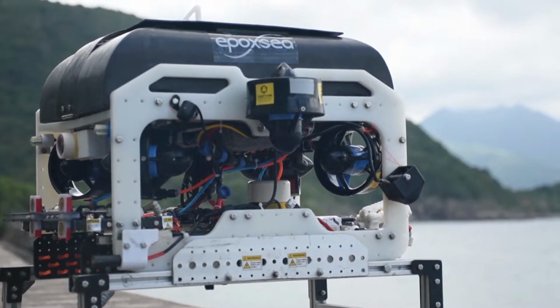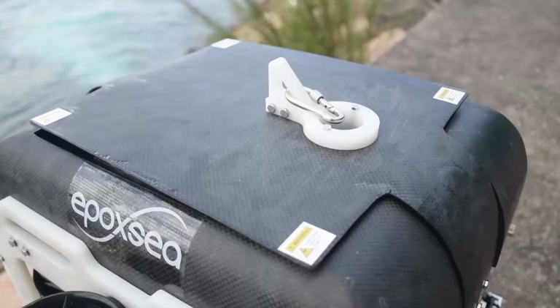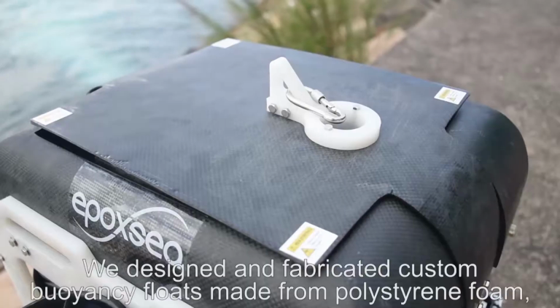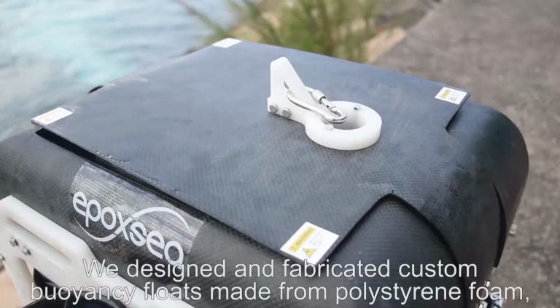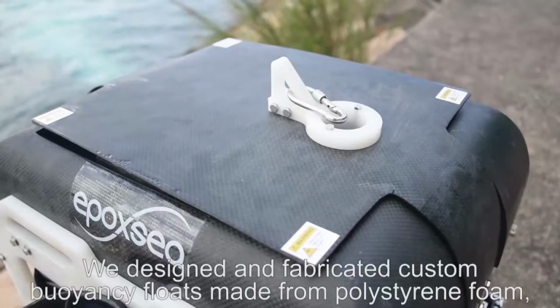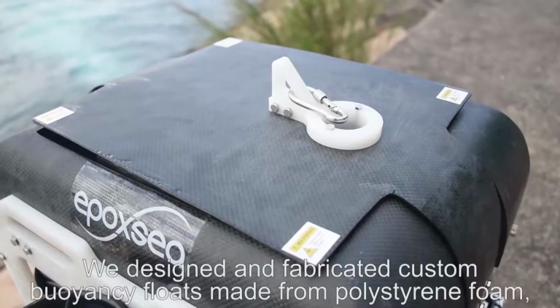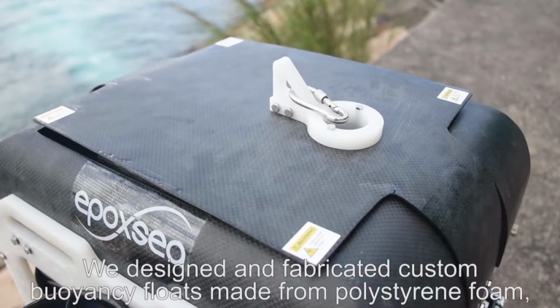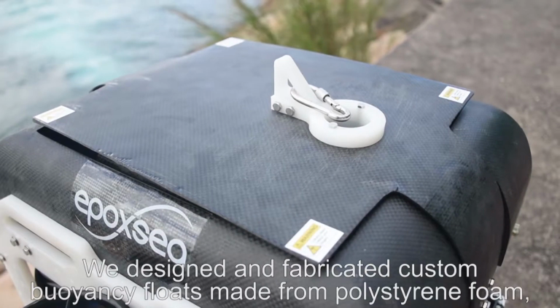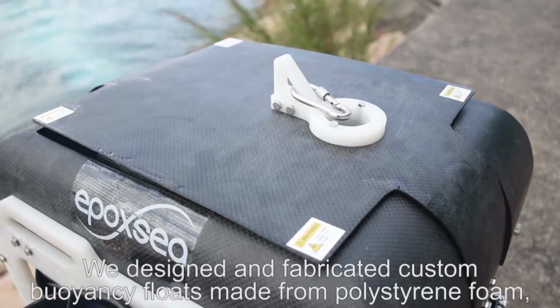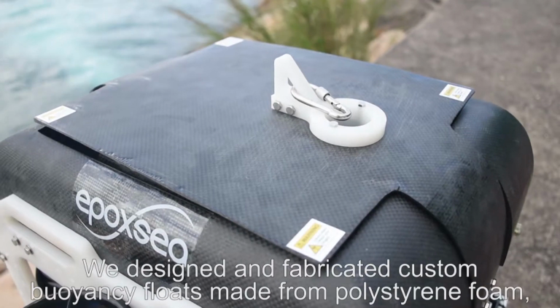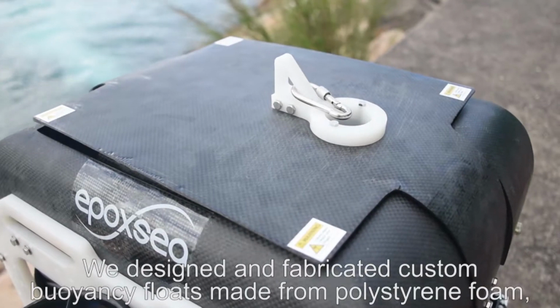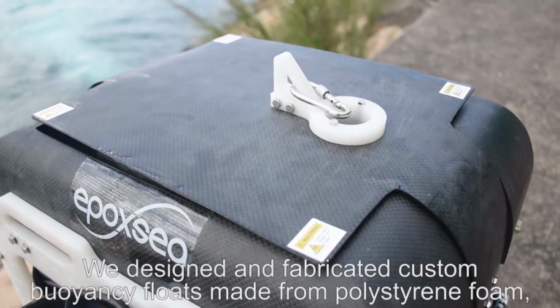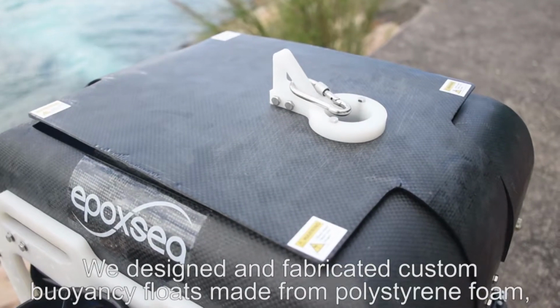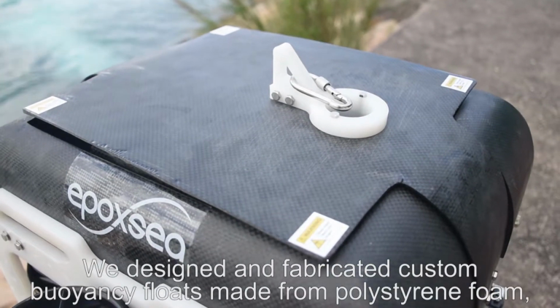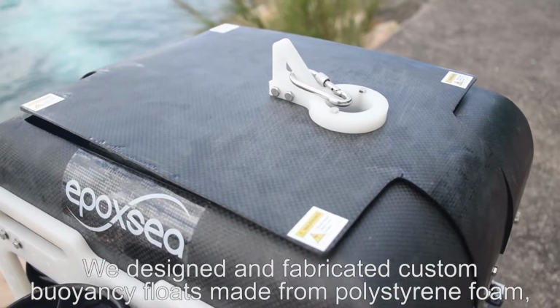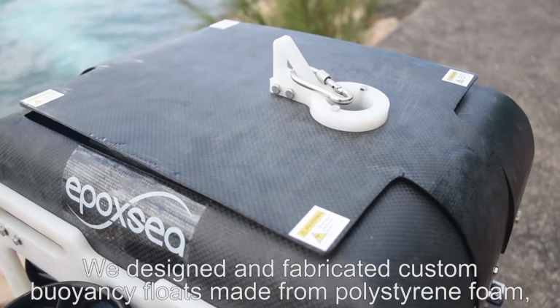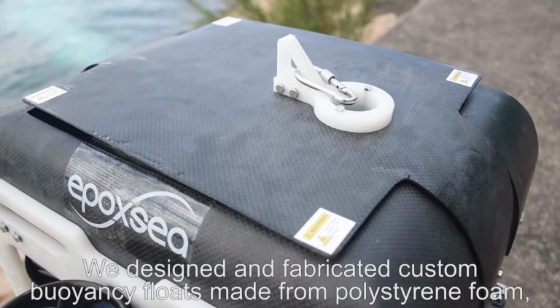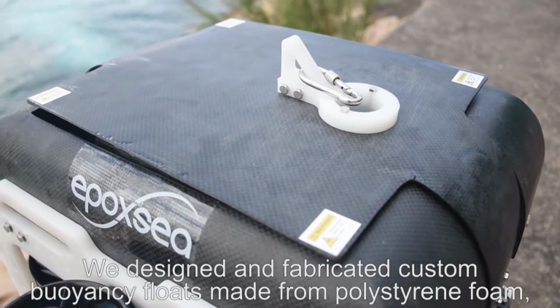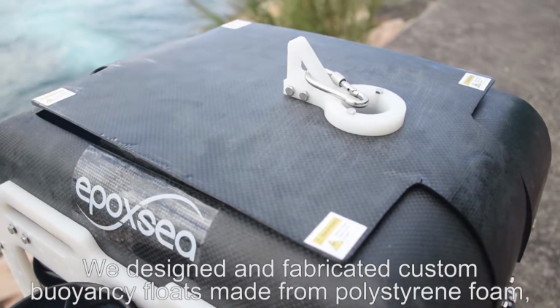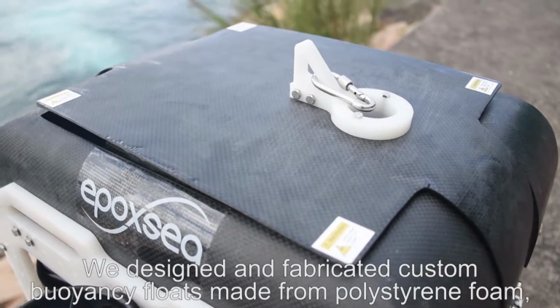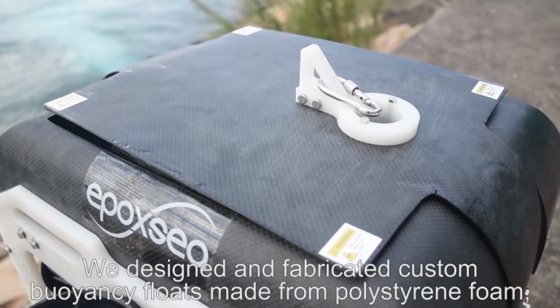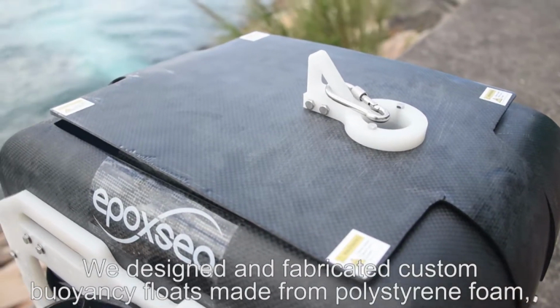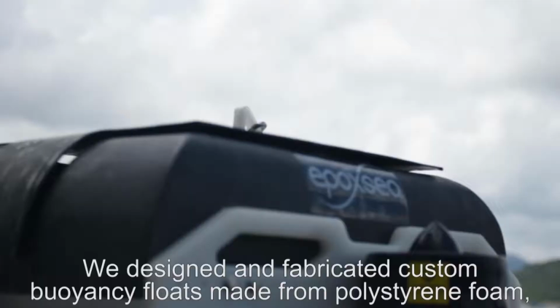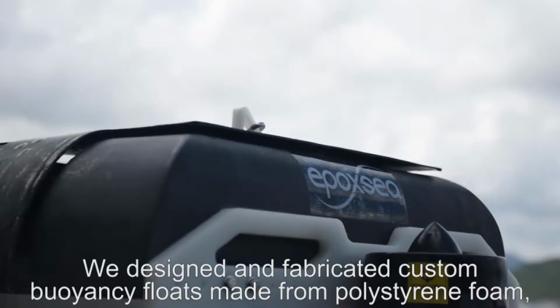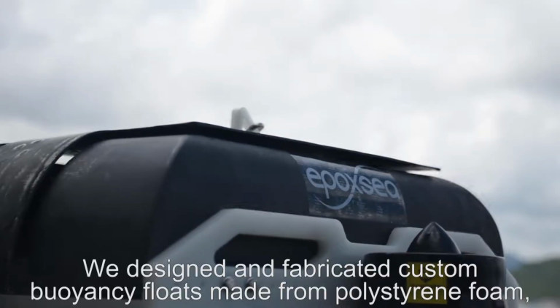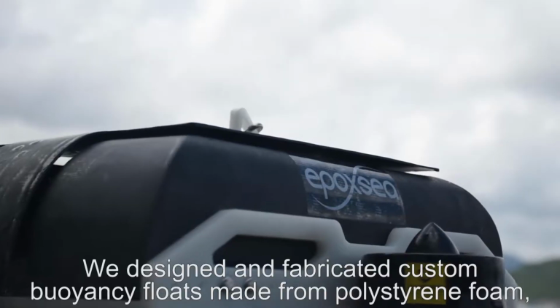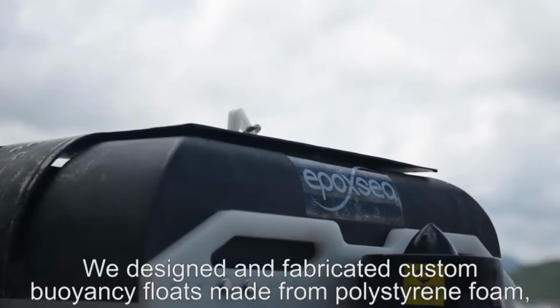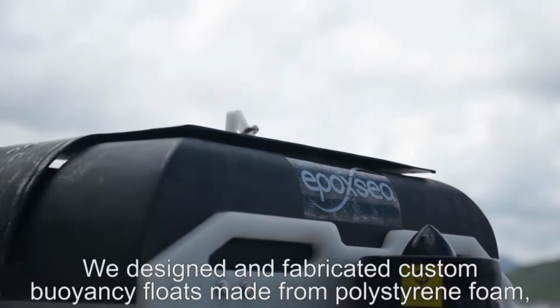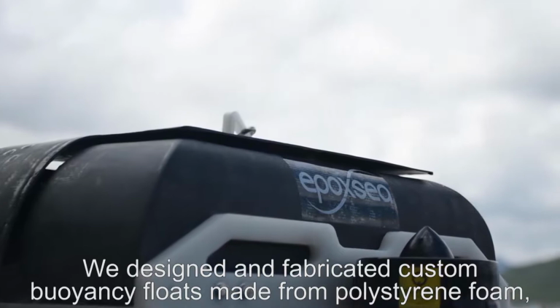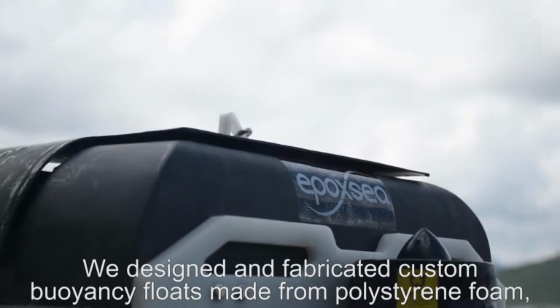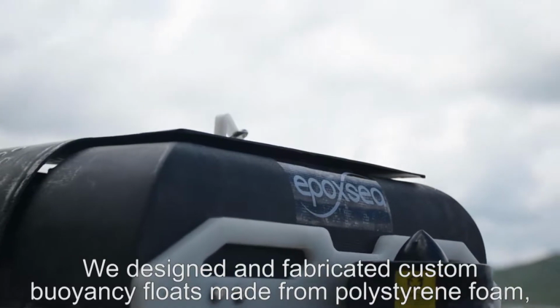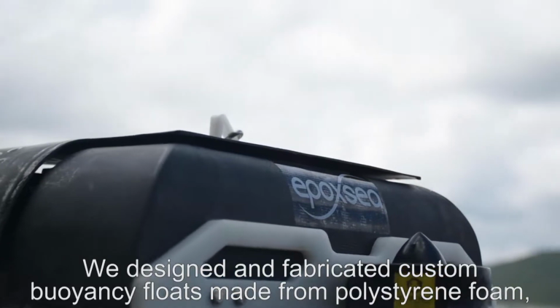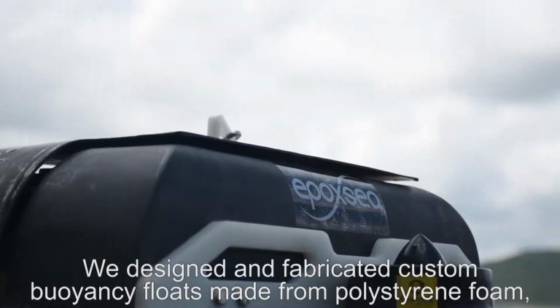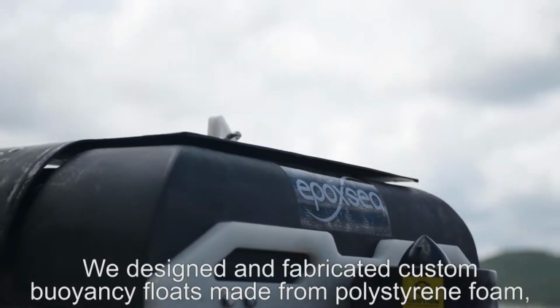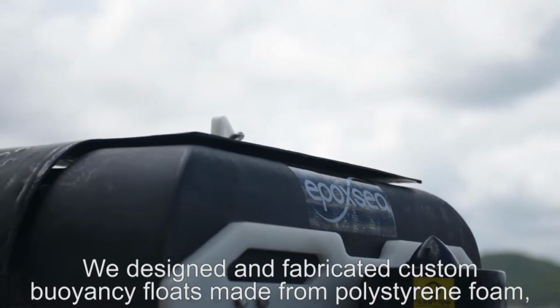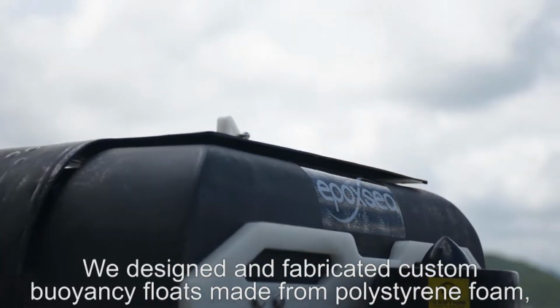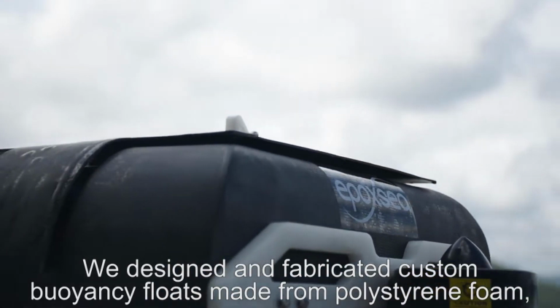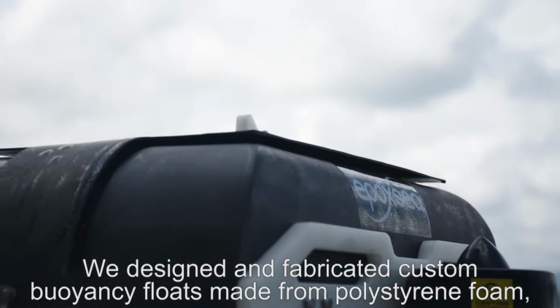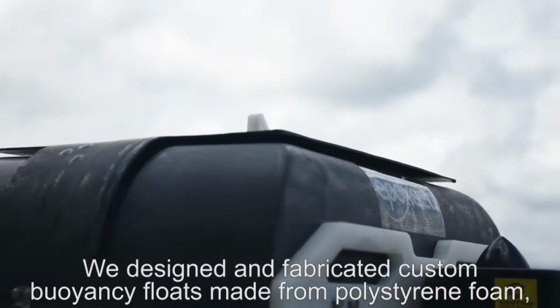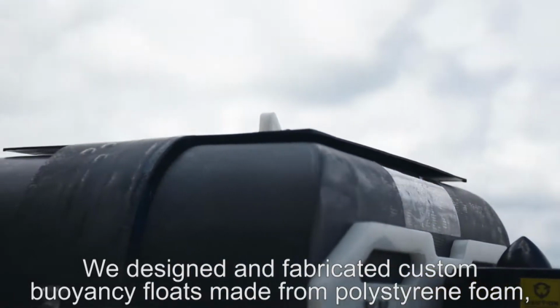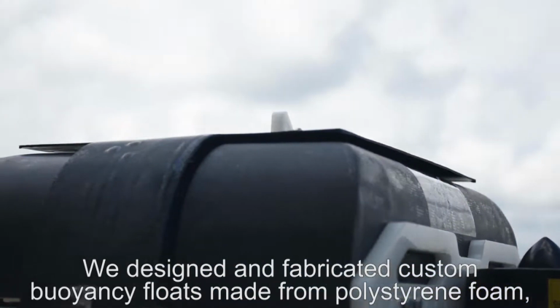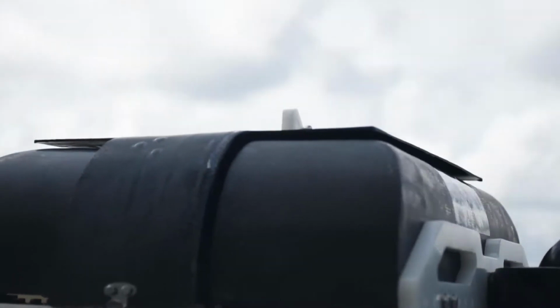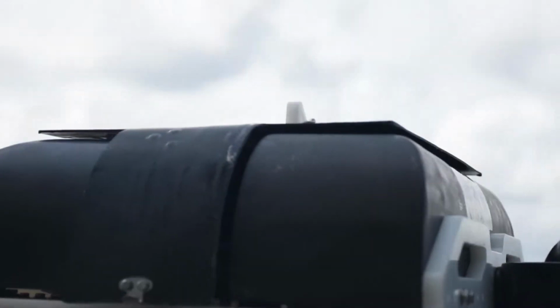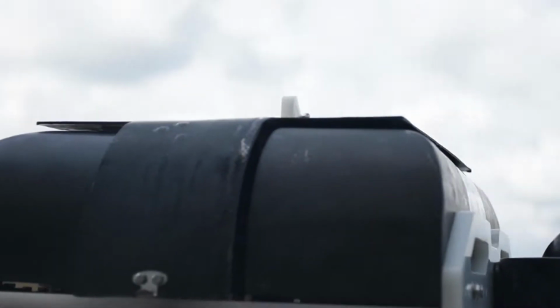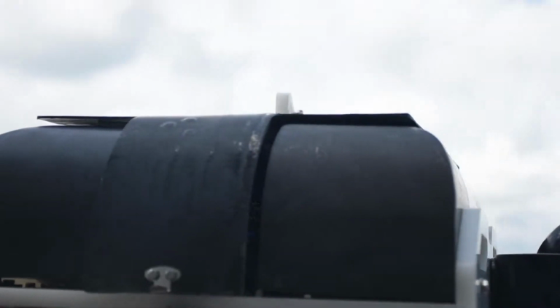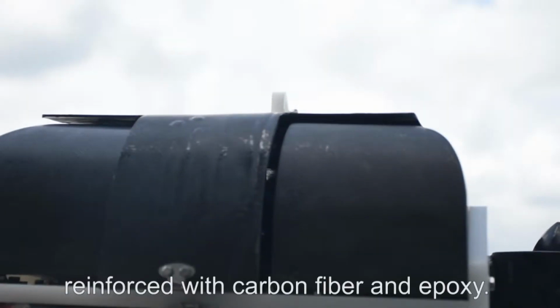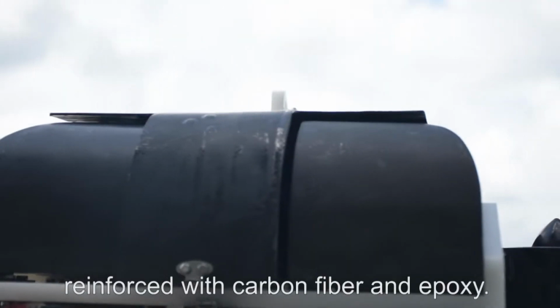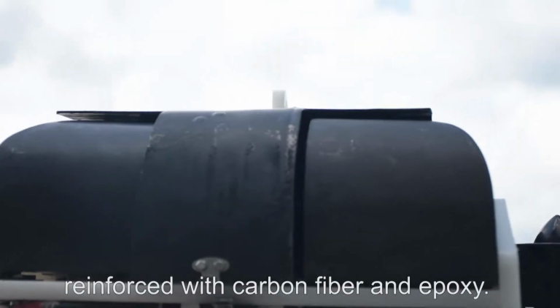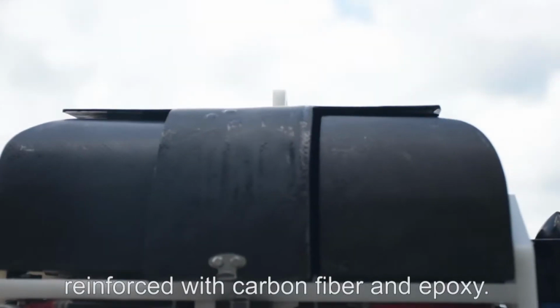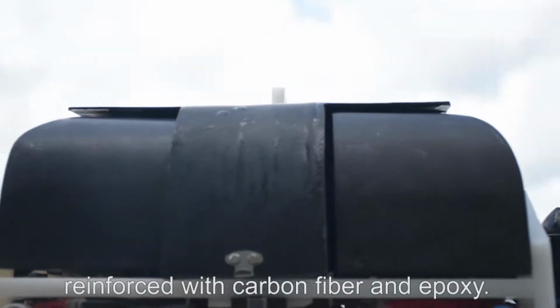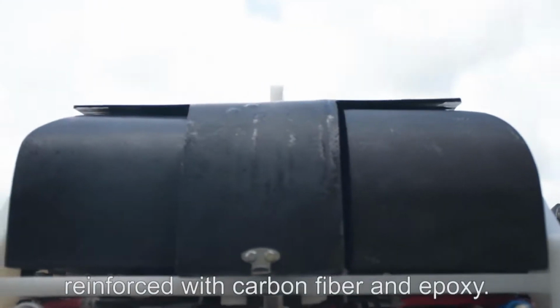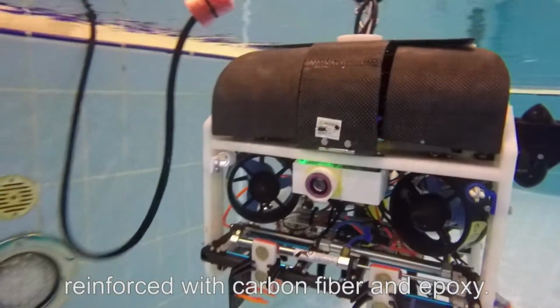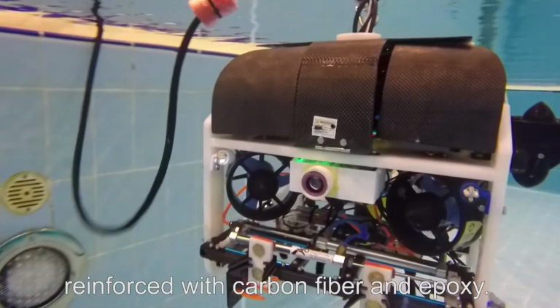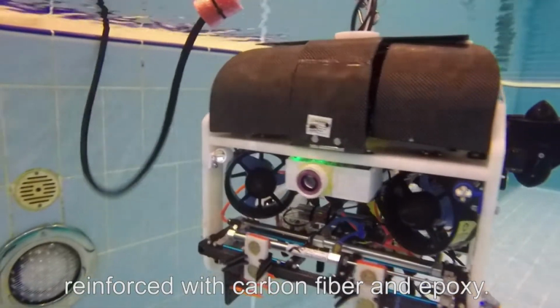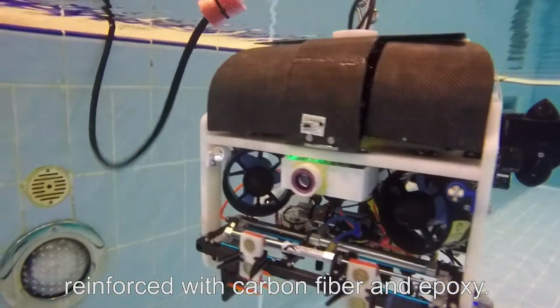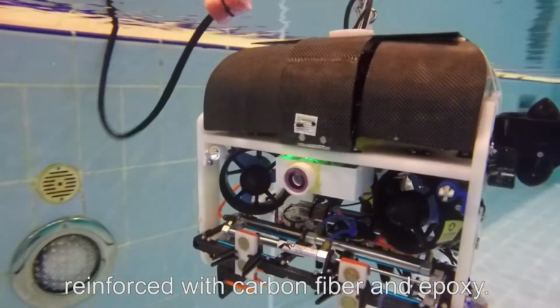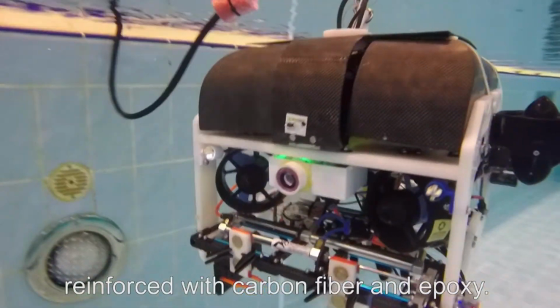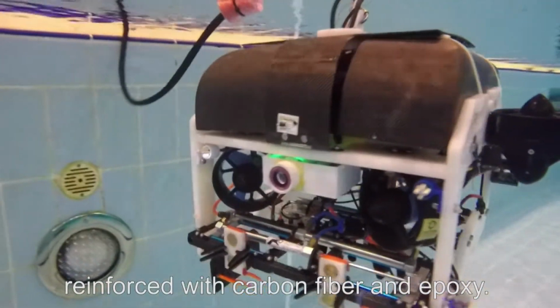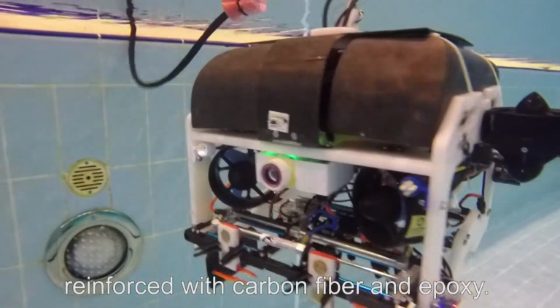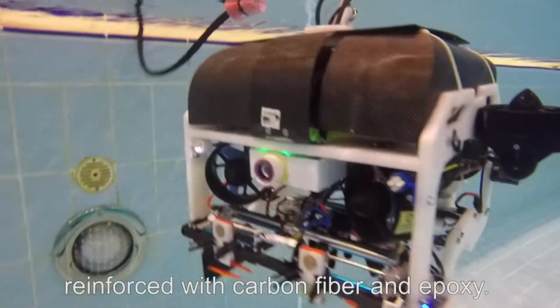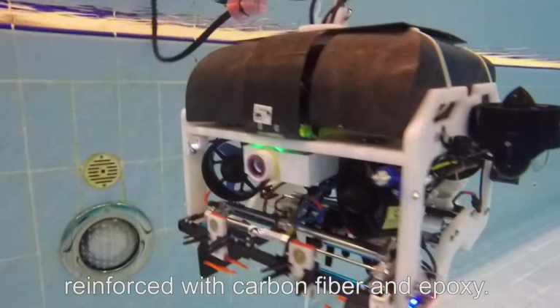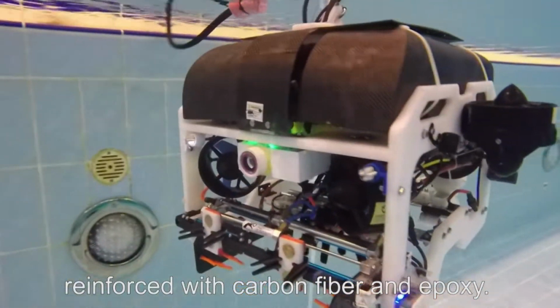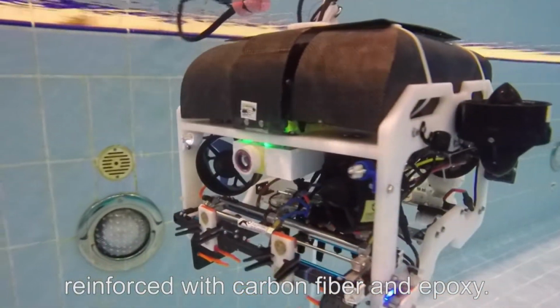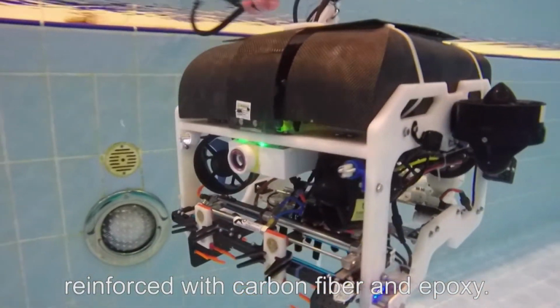We designed and fabricated custom buoyancy floats made from polystyrene foam, reinforced with carbon fiber and epoxy.